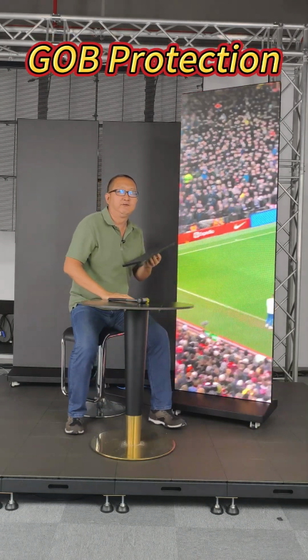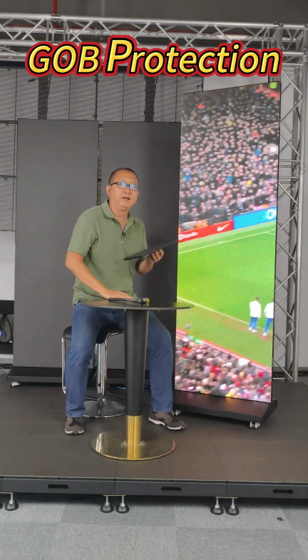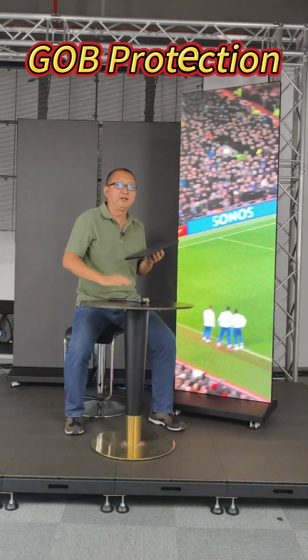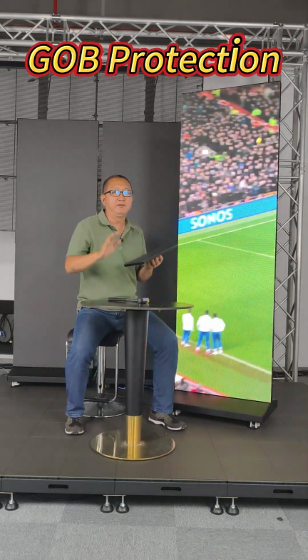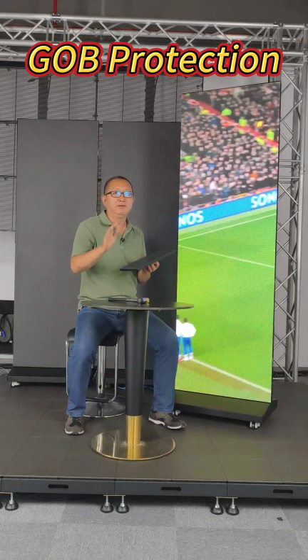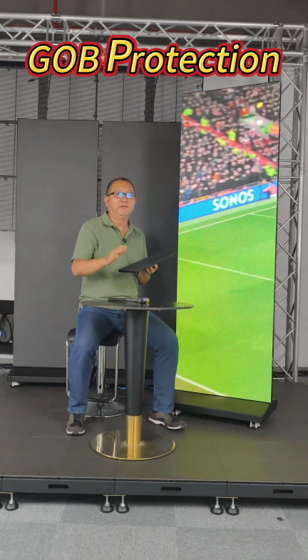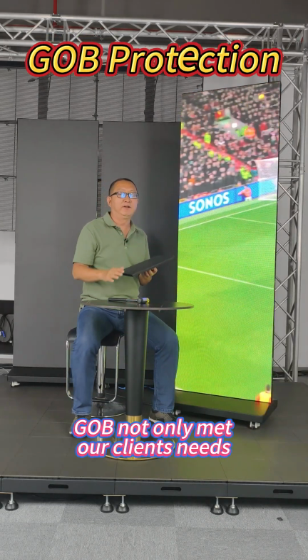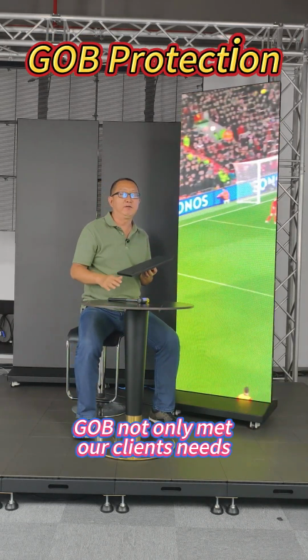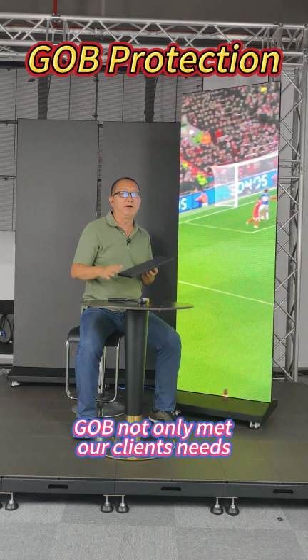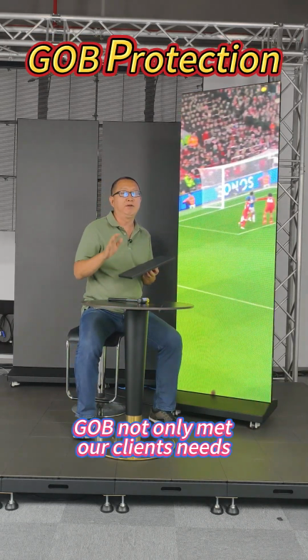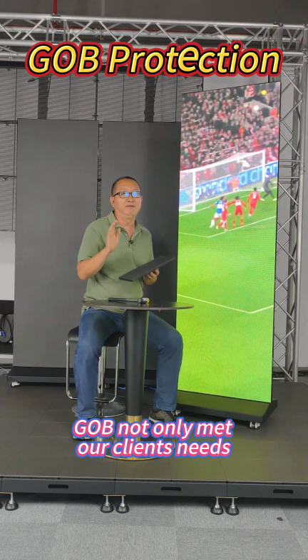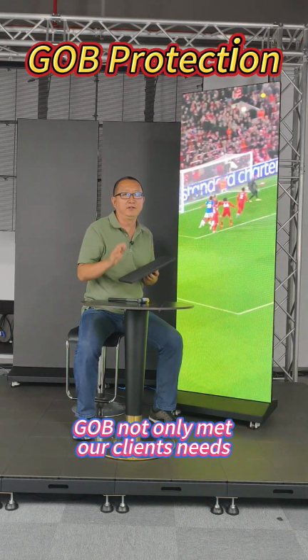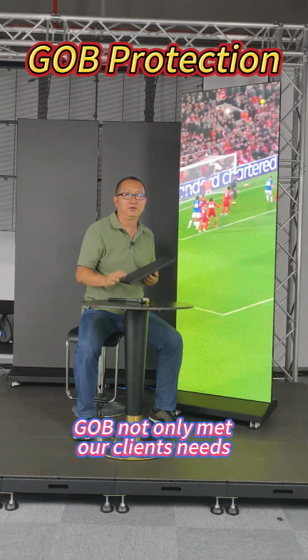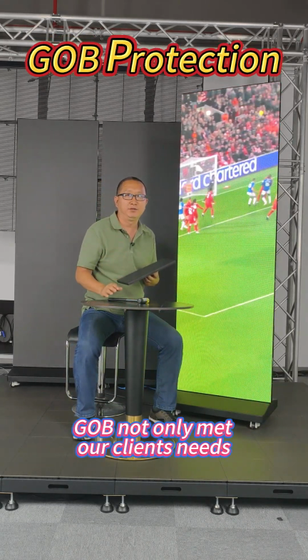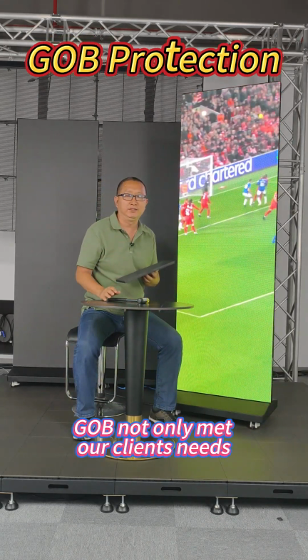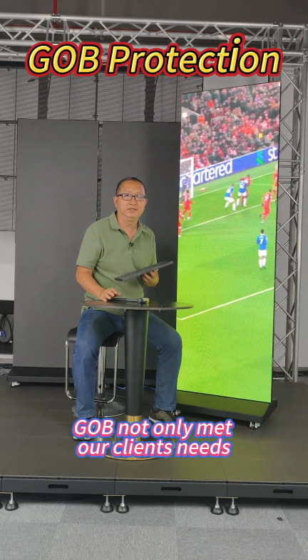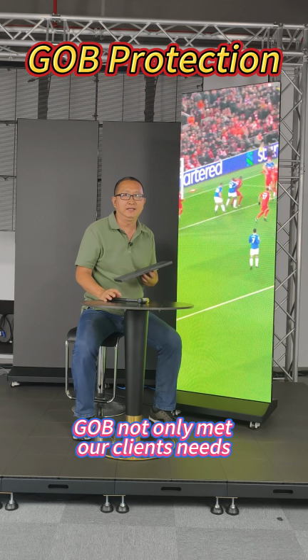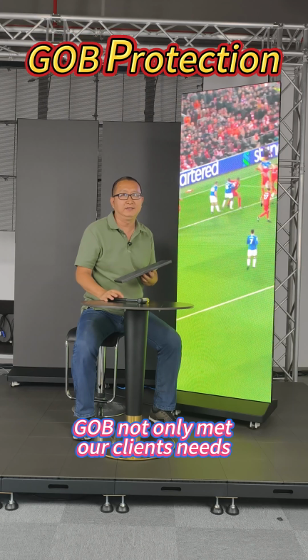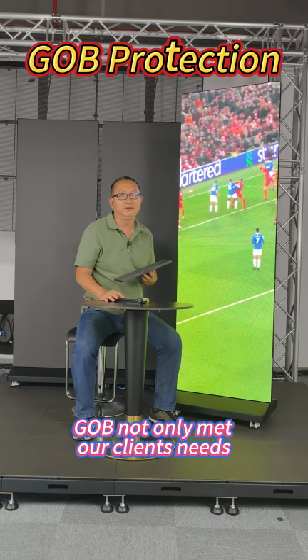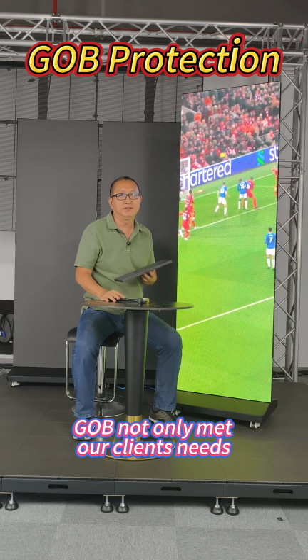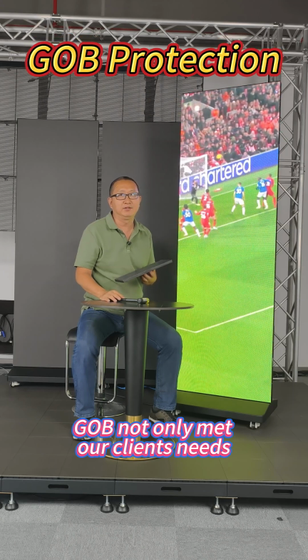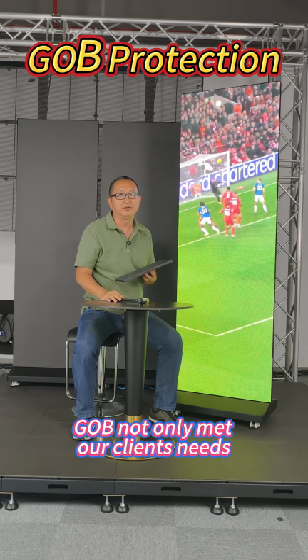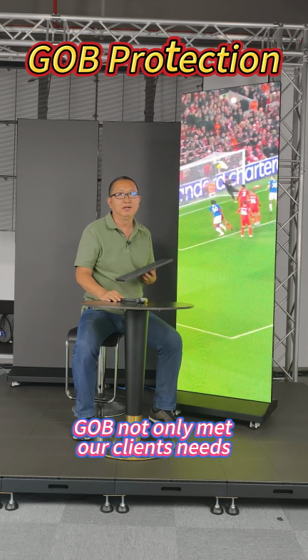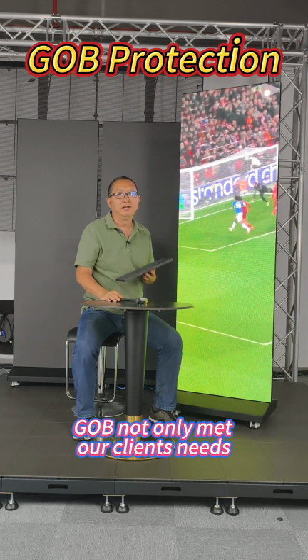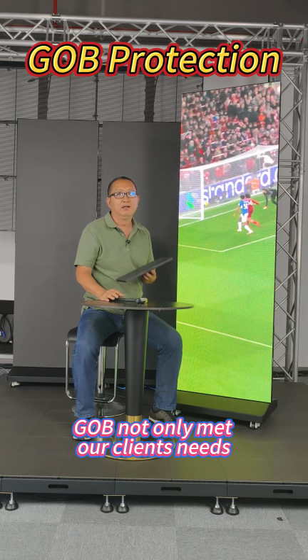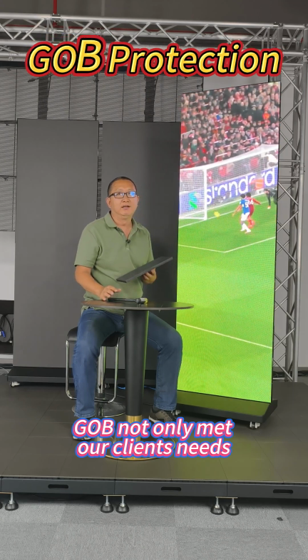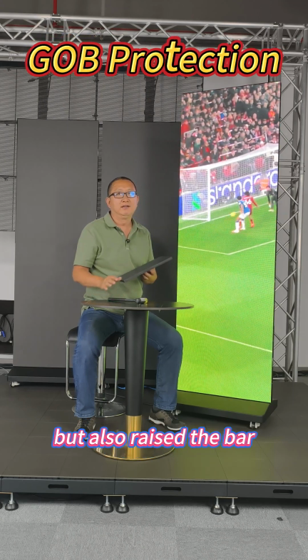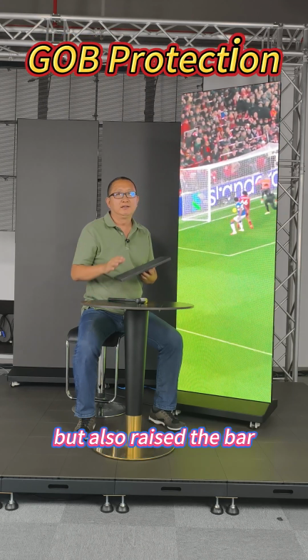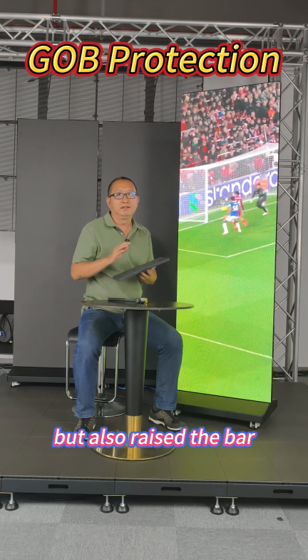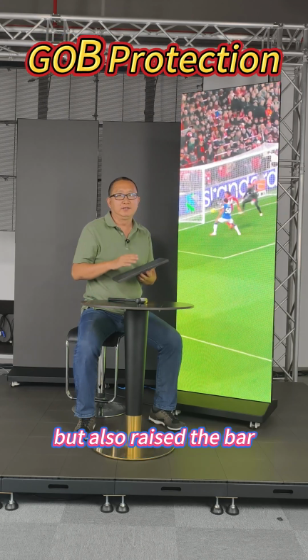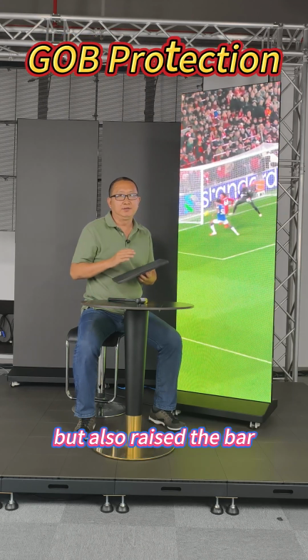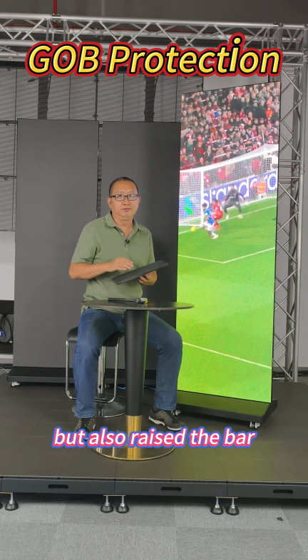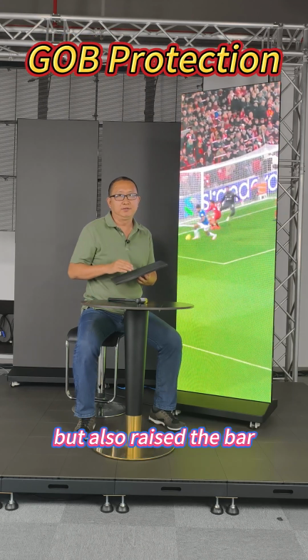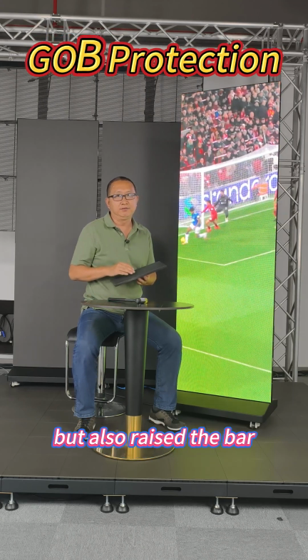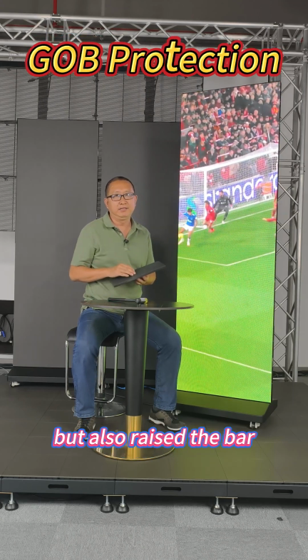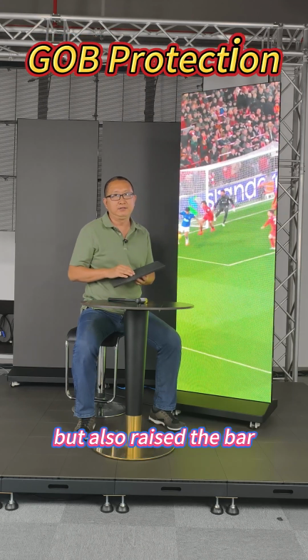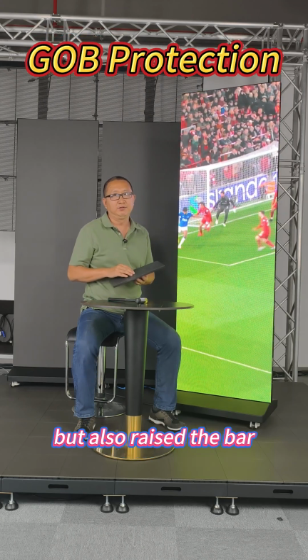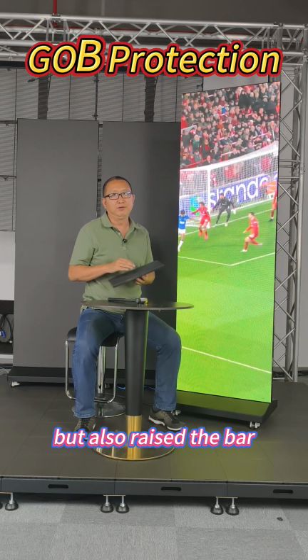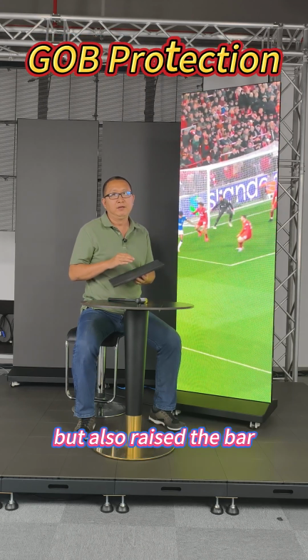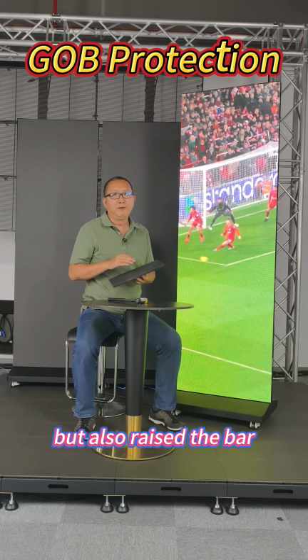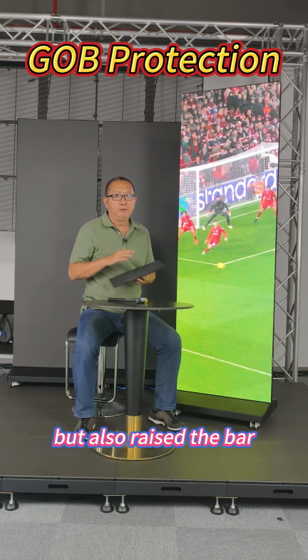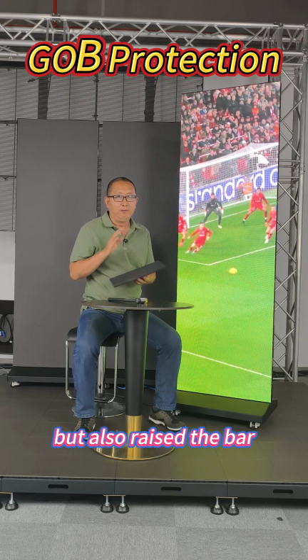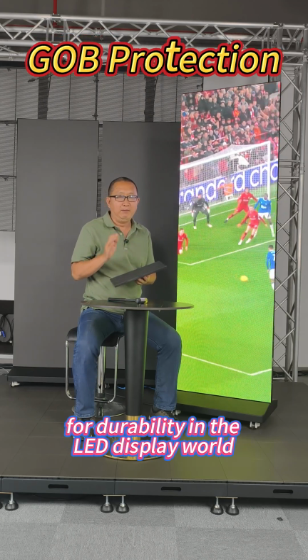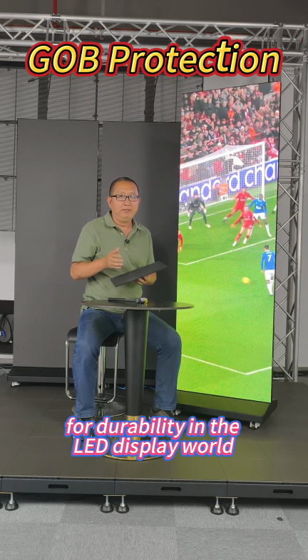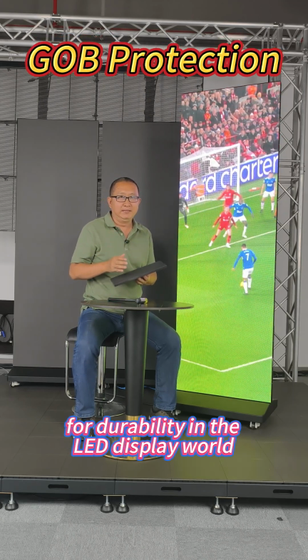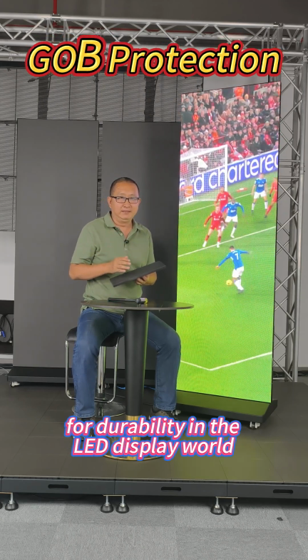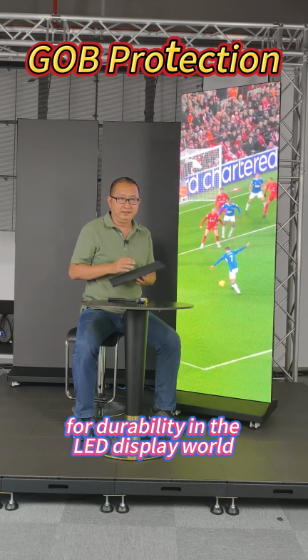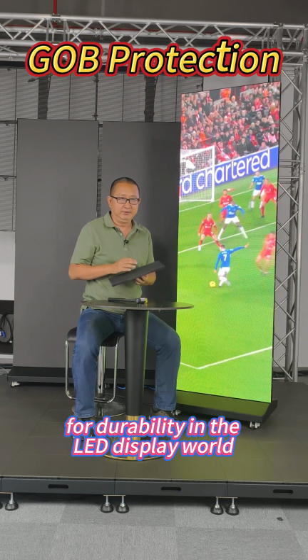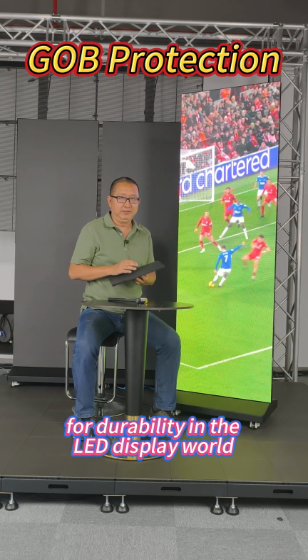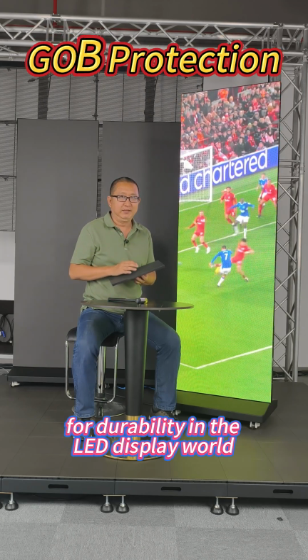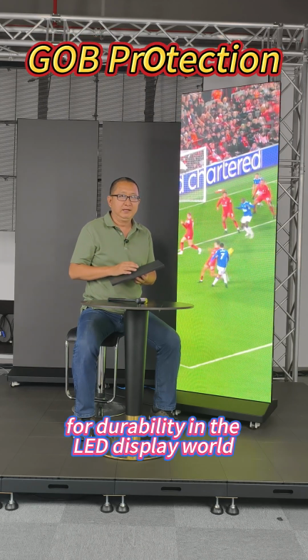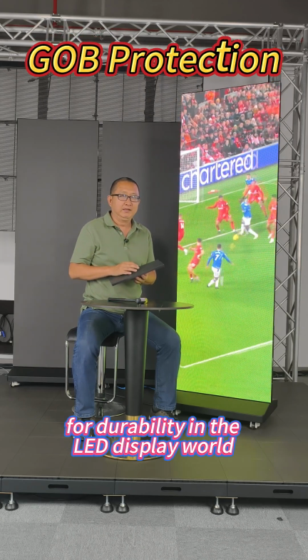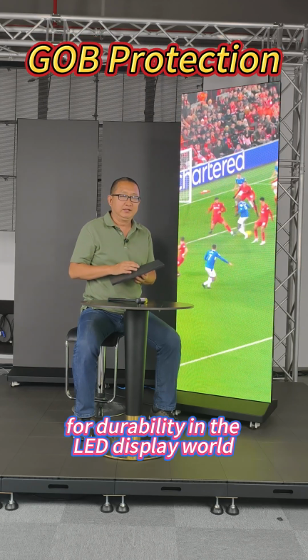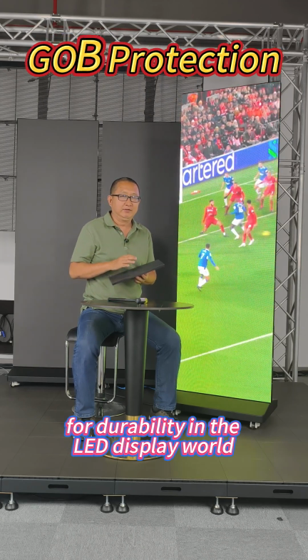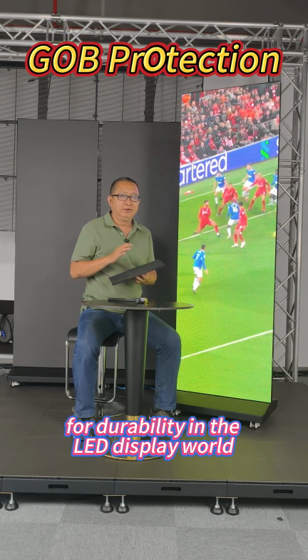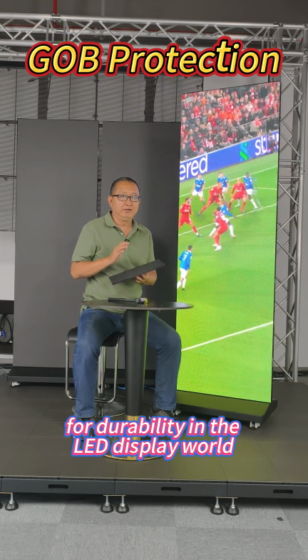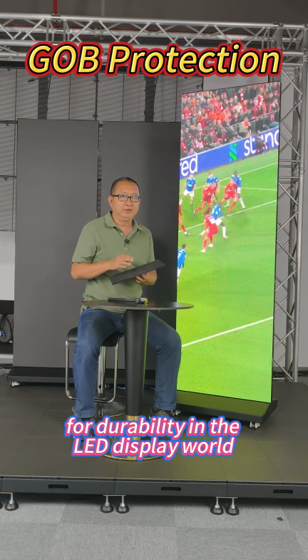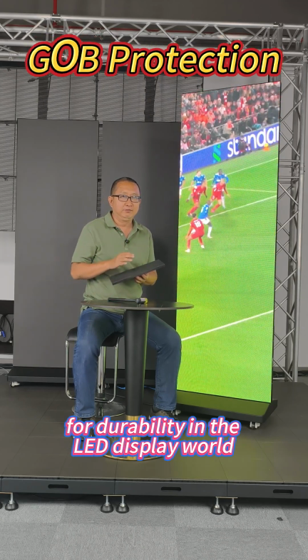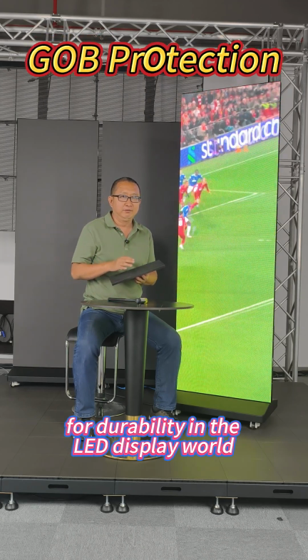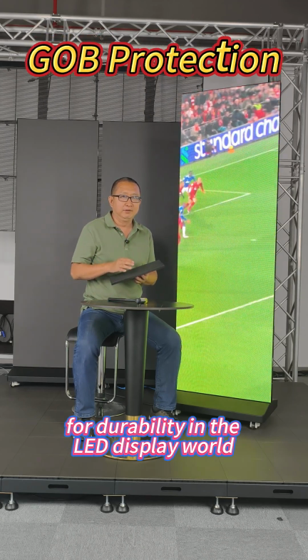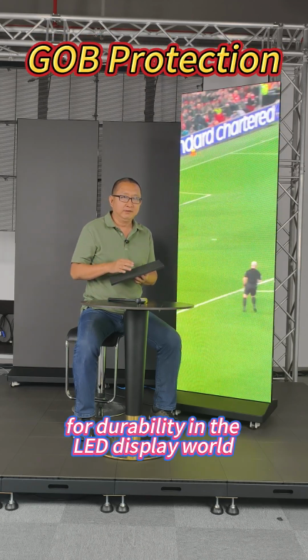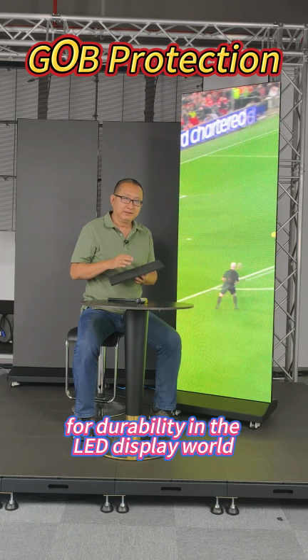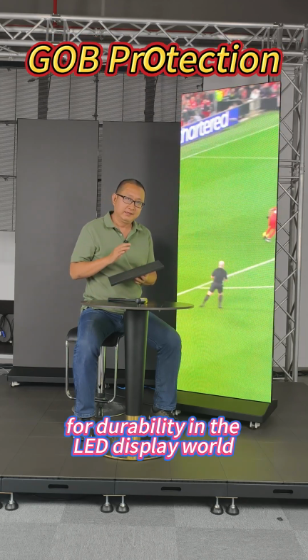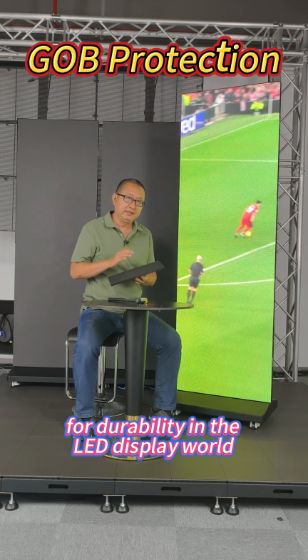GOB not only met our client's needs, but also raised the bar for durability in the LED display world.